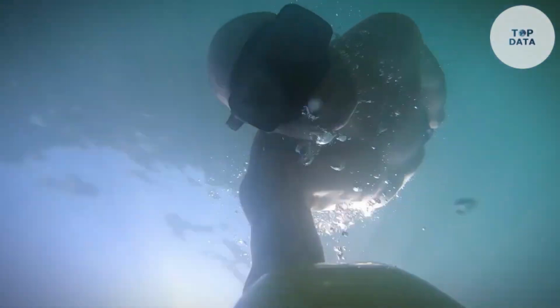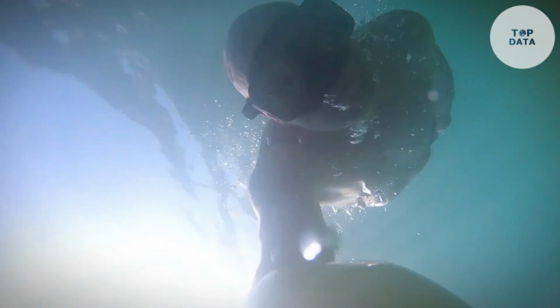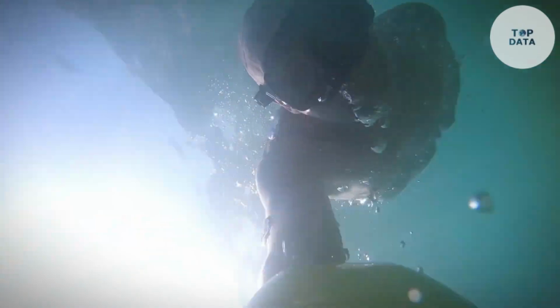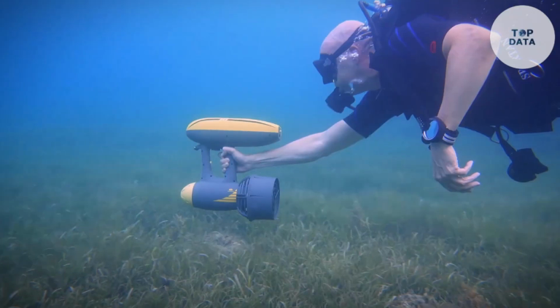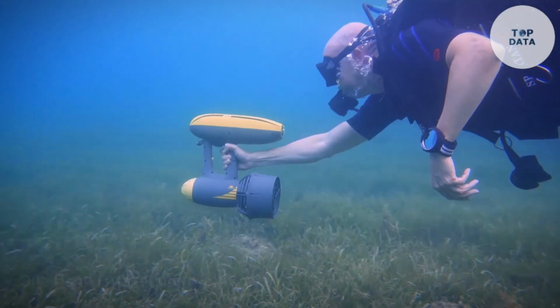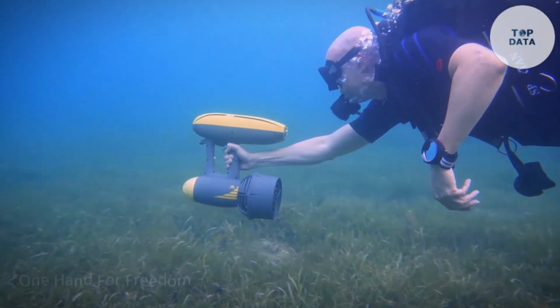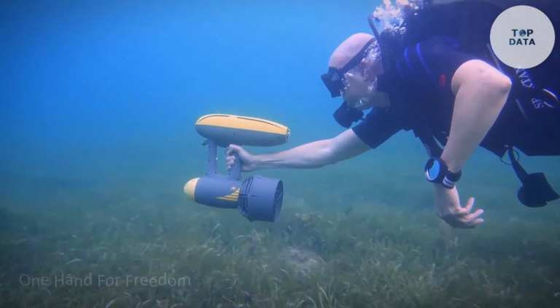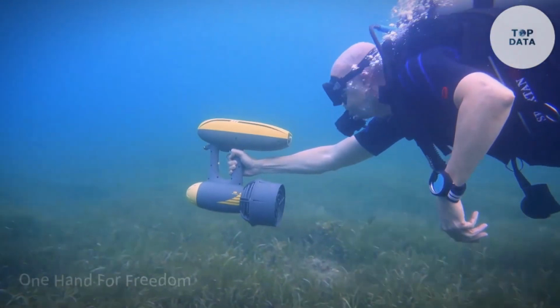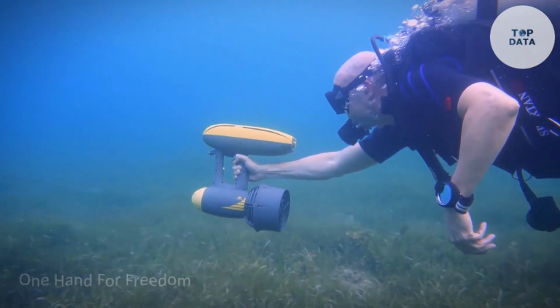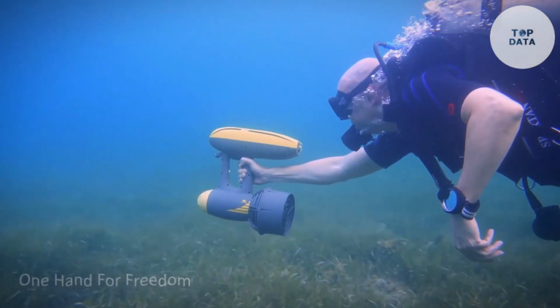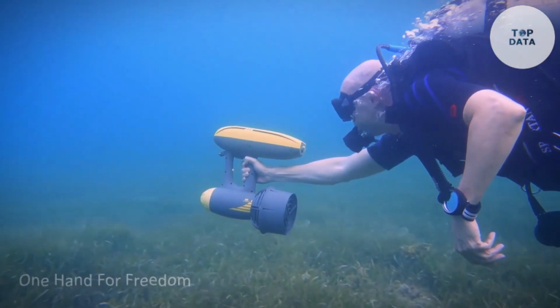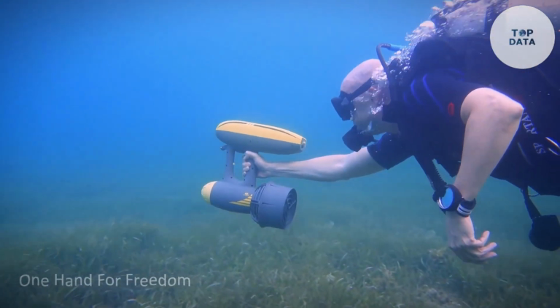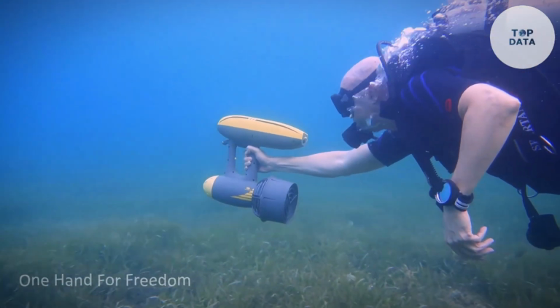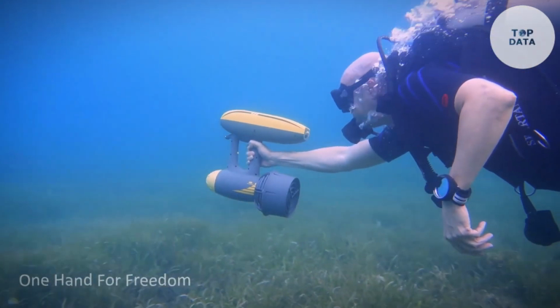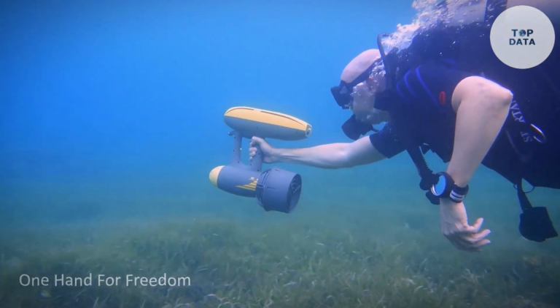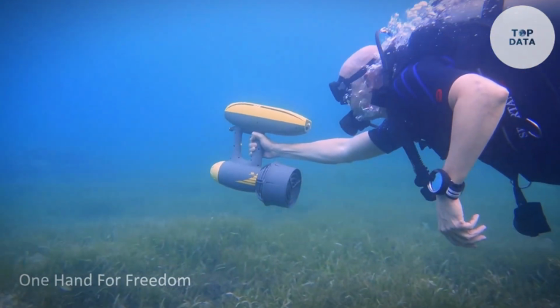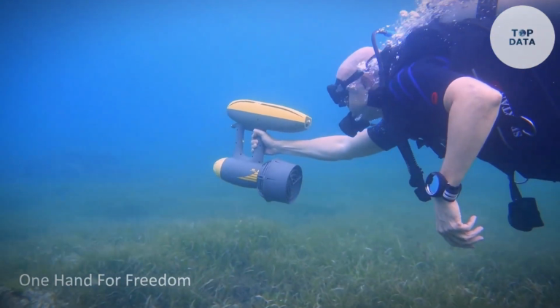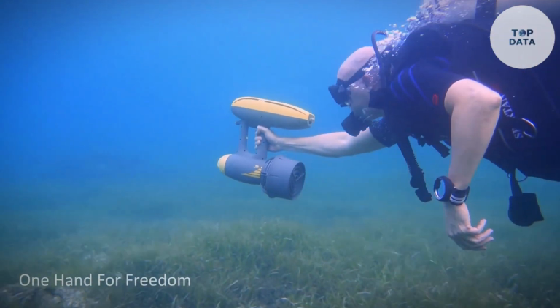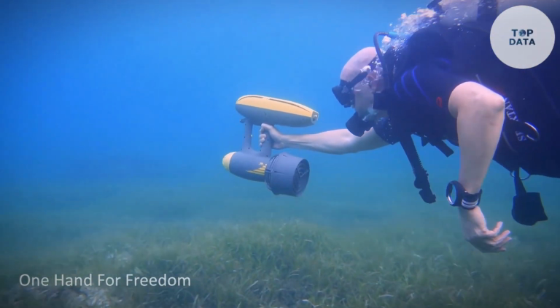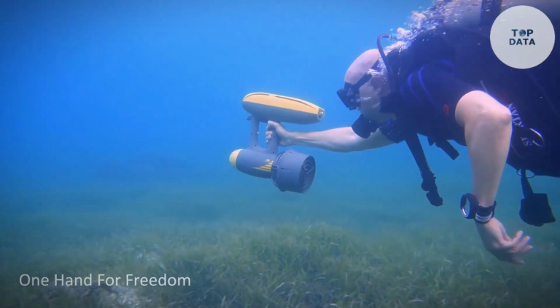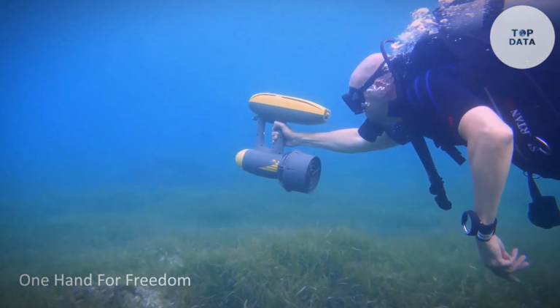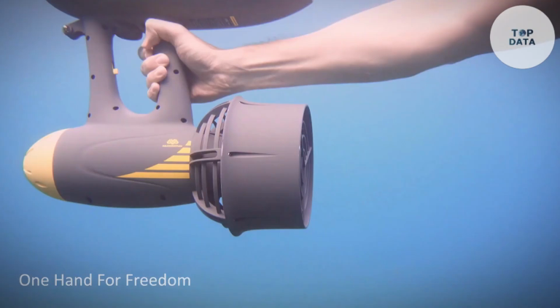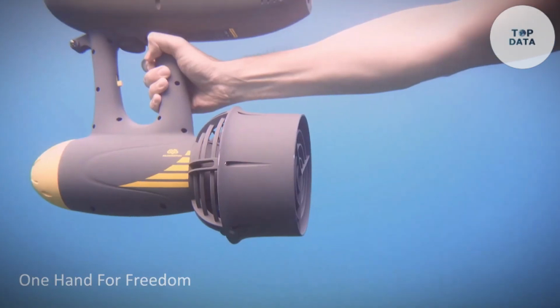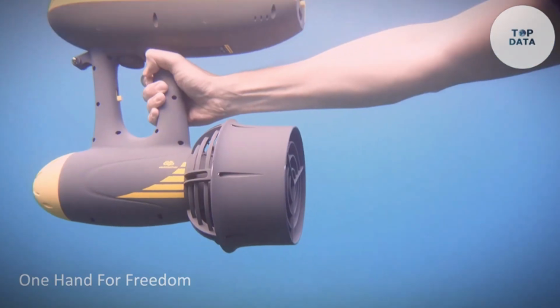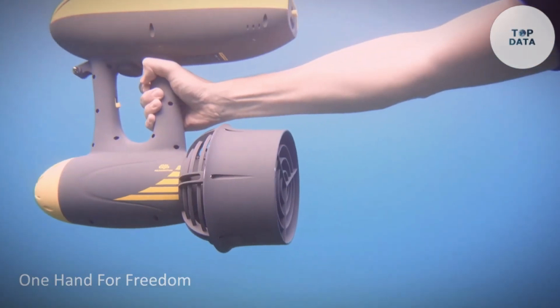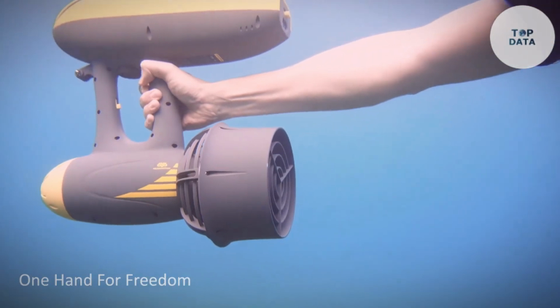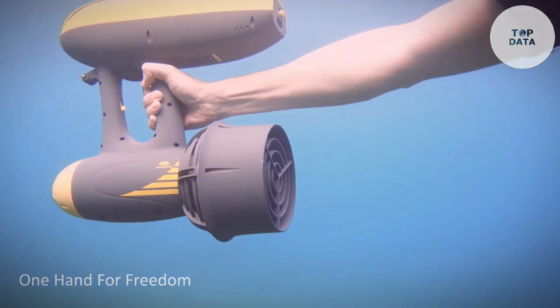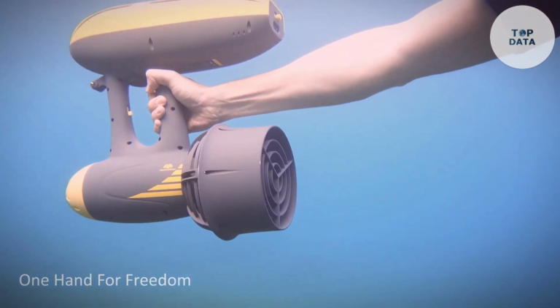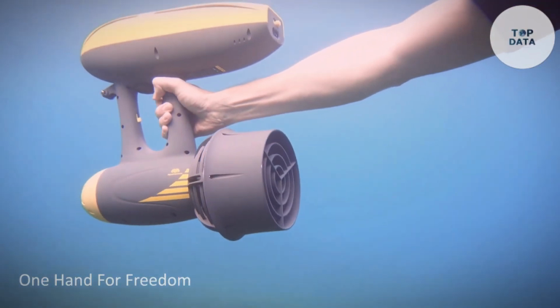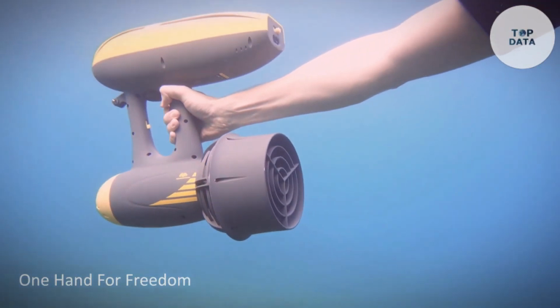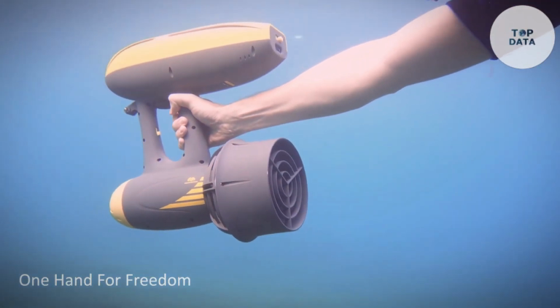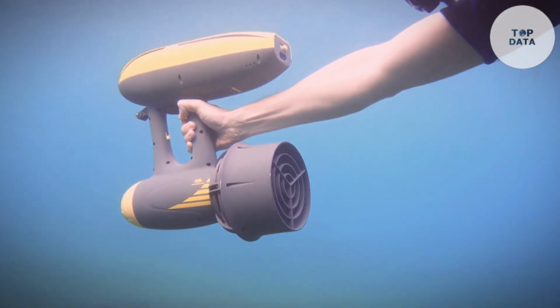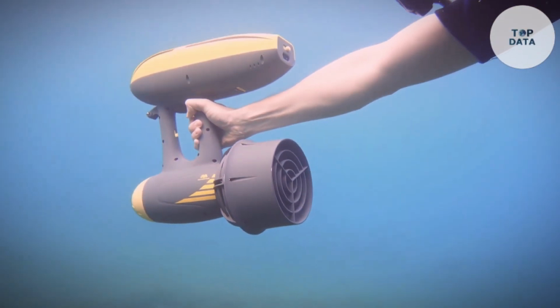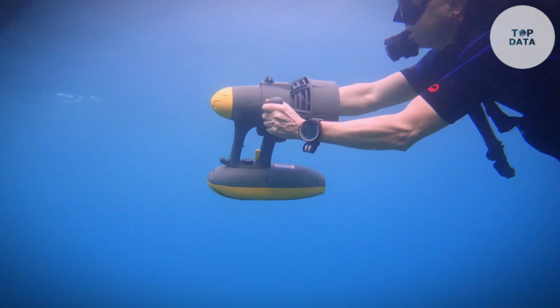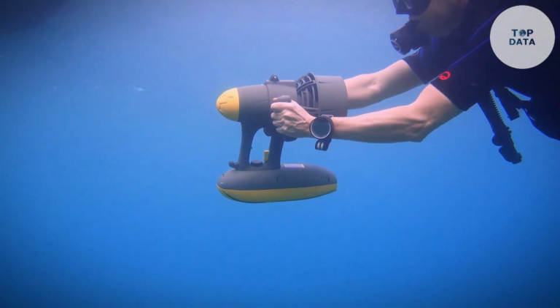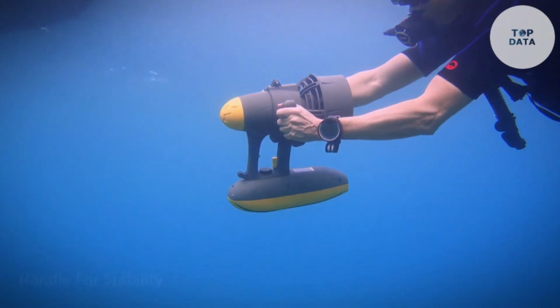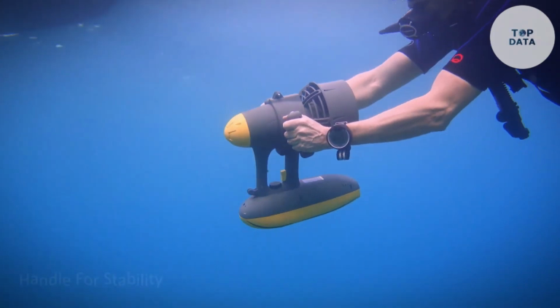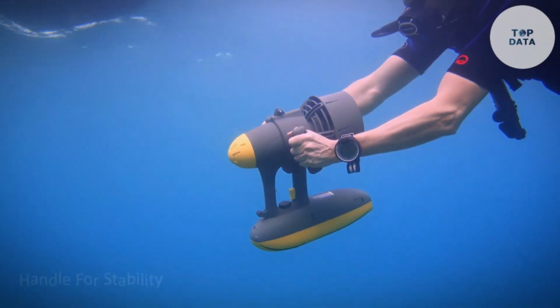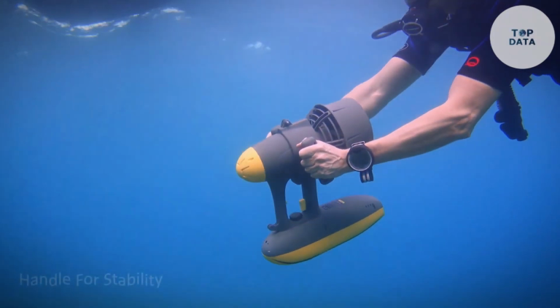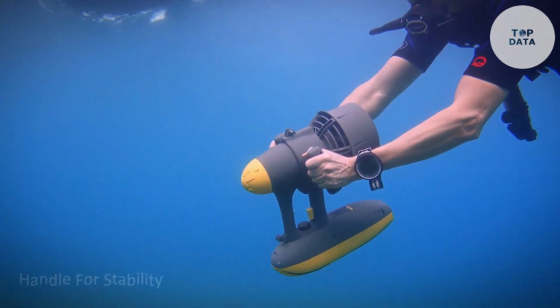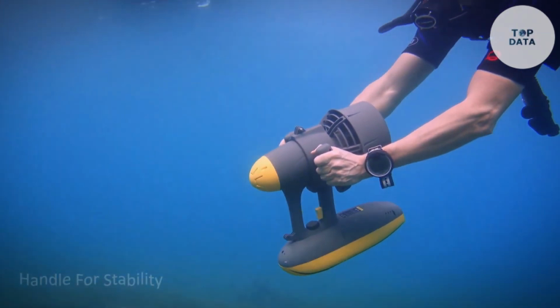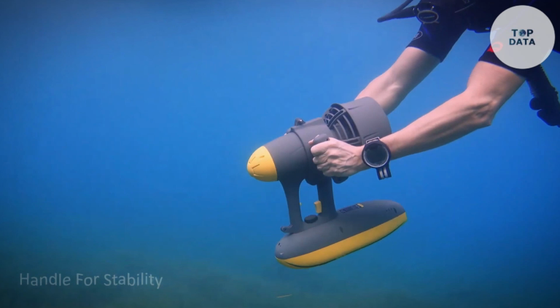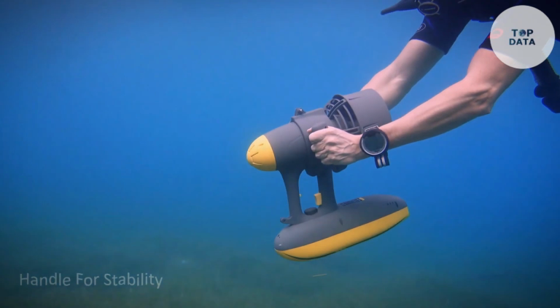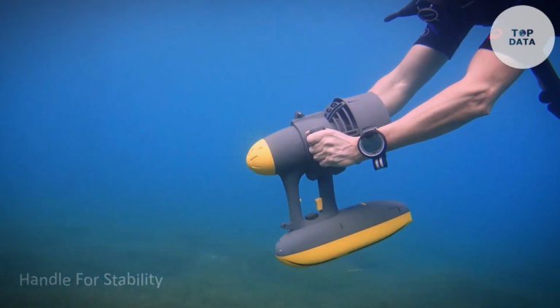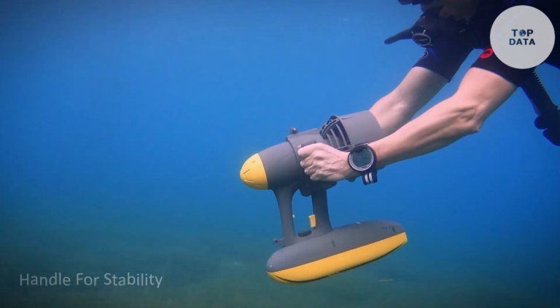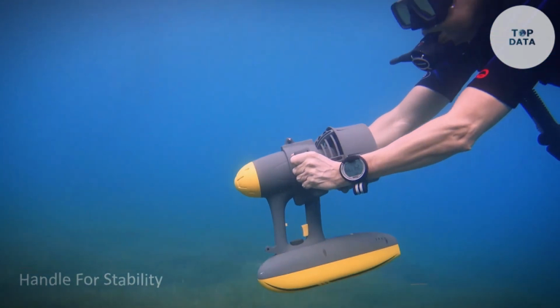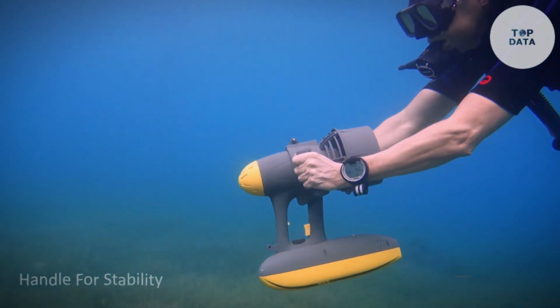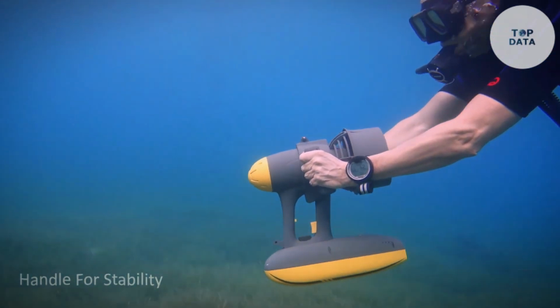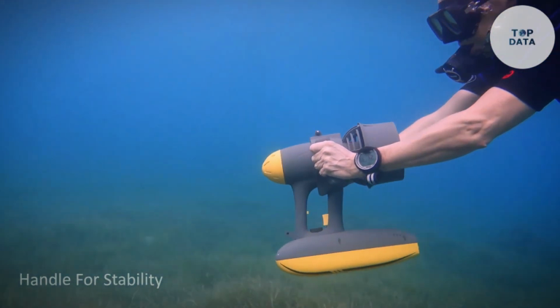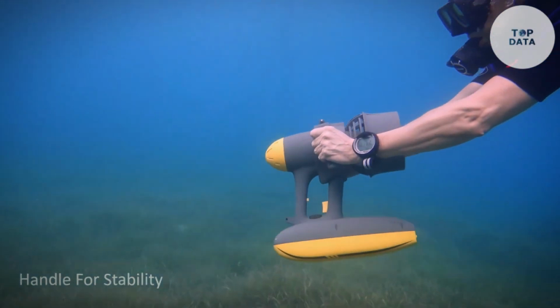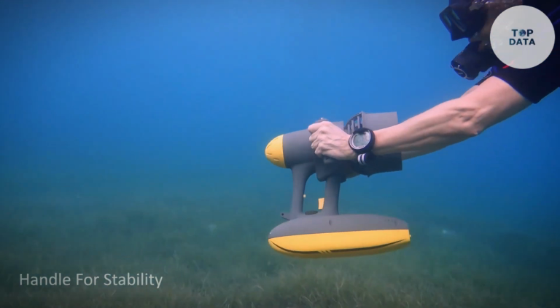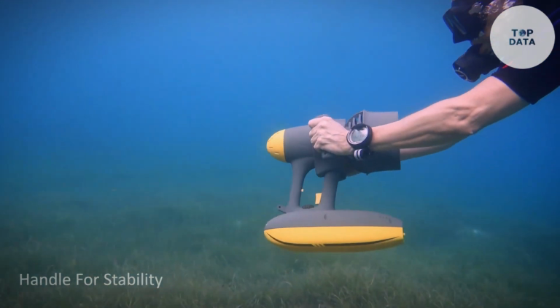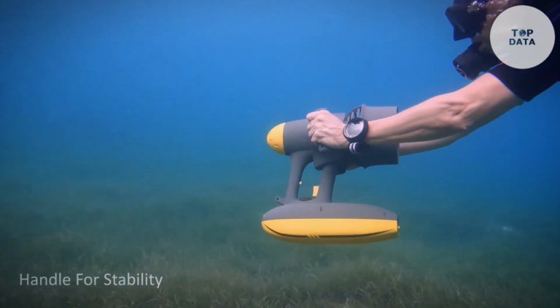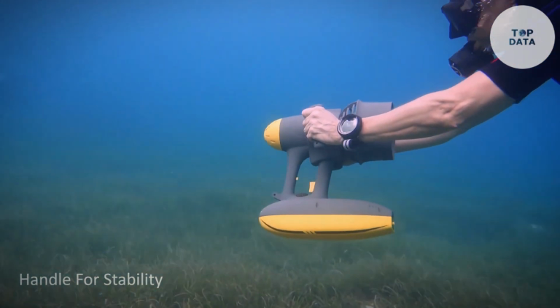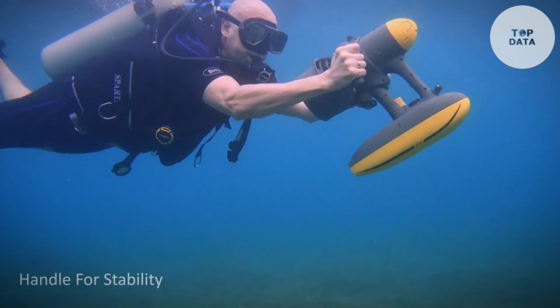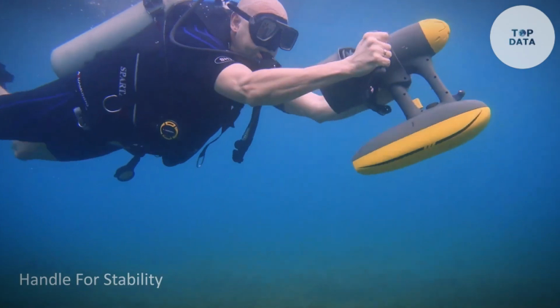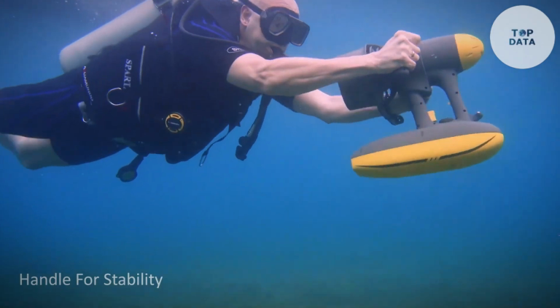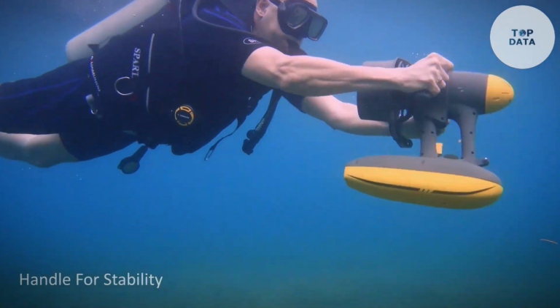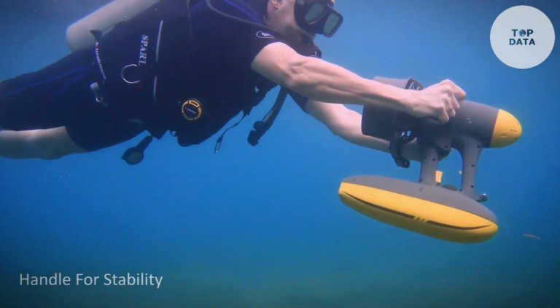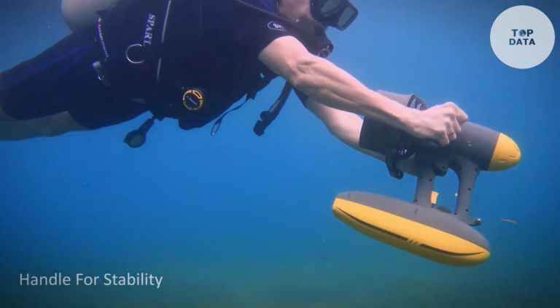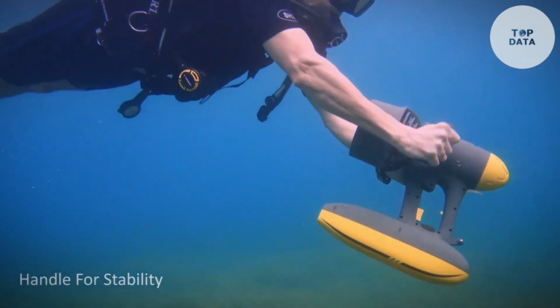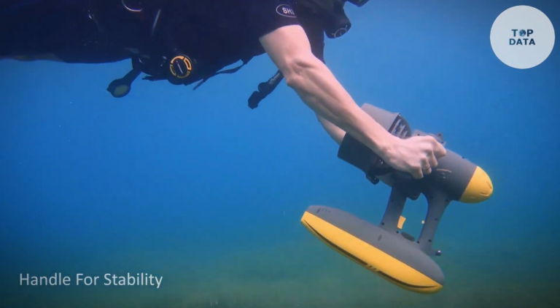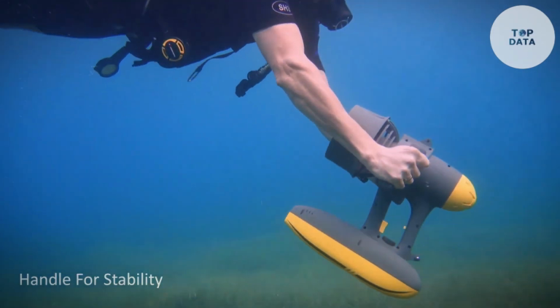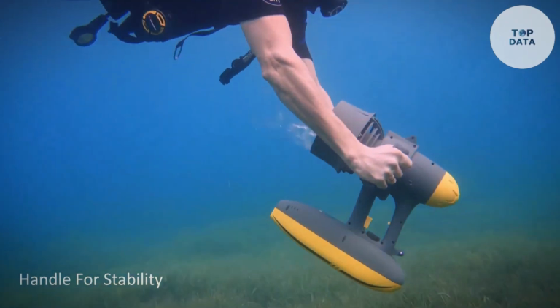For a round price, Magic Jet unlocks a whole new world of underwater exploration, letting you swim further and see more with less effort.